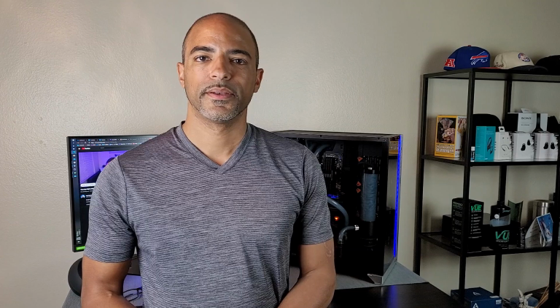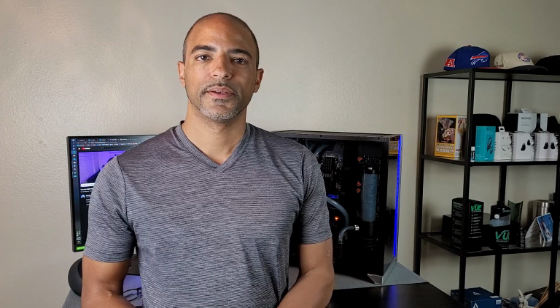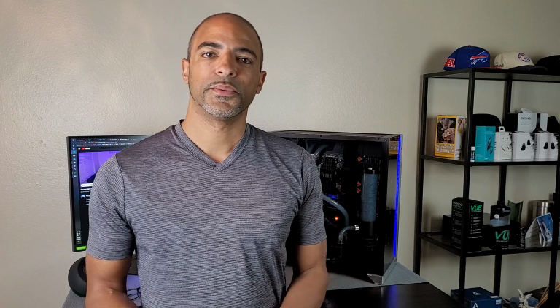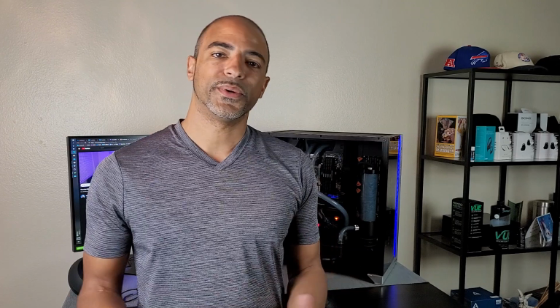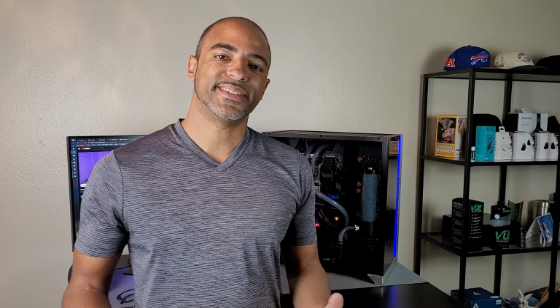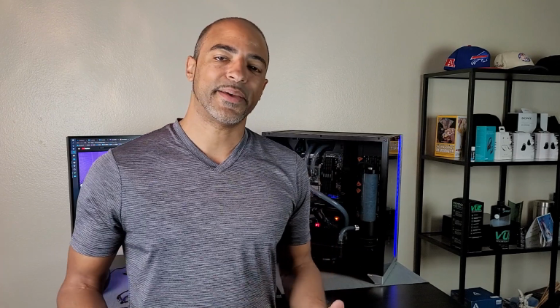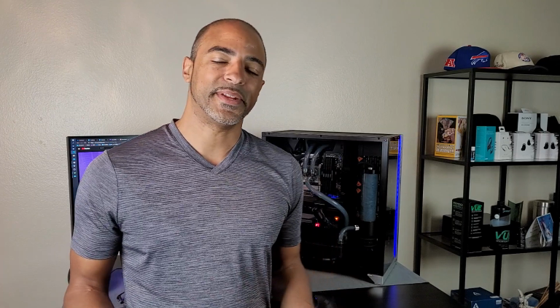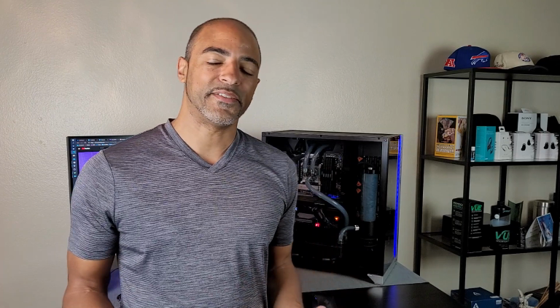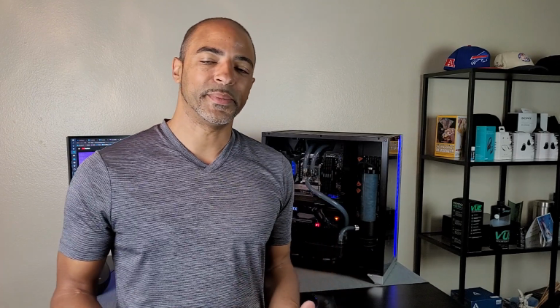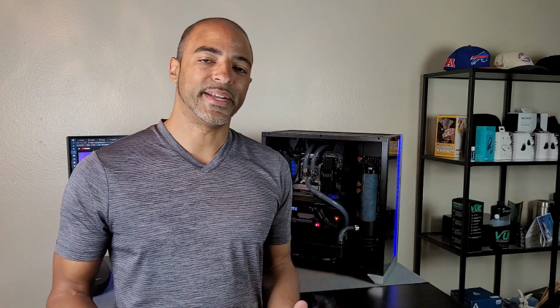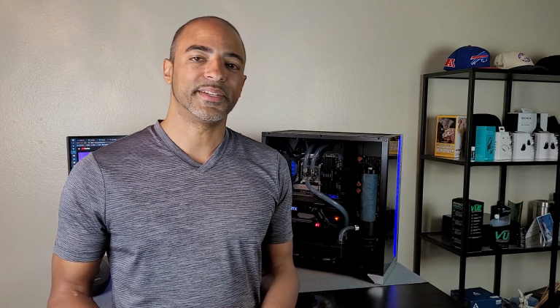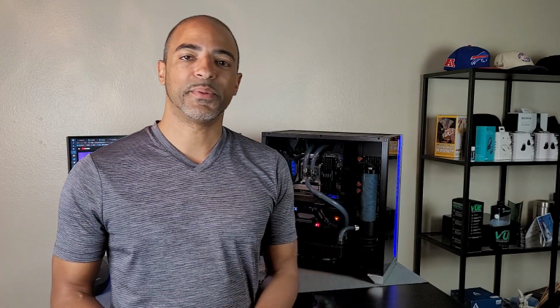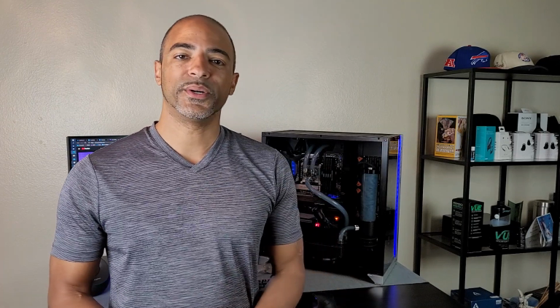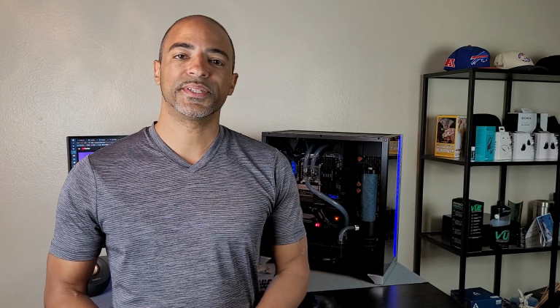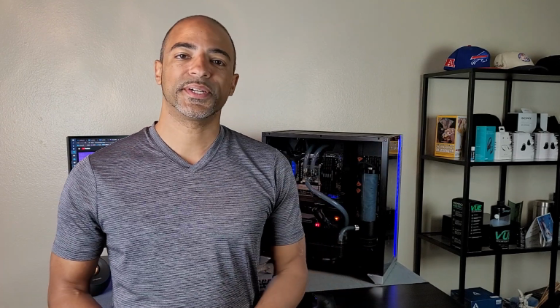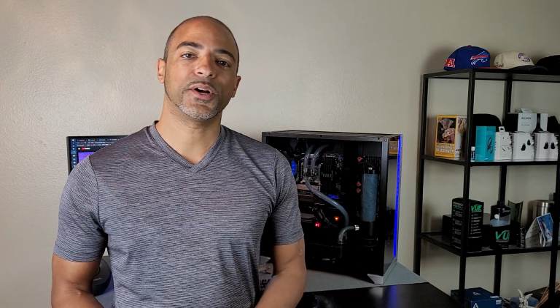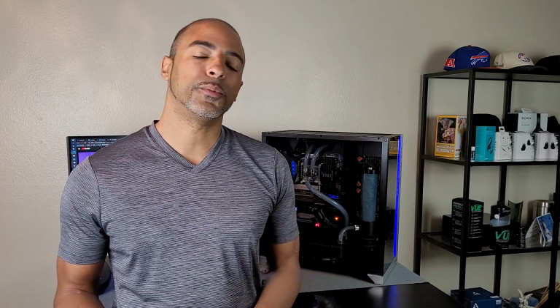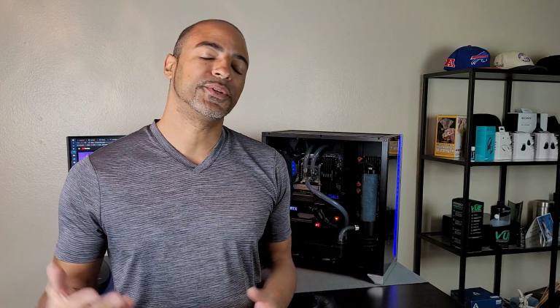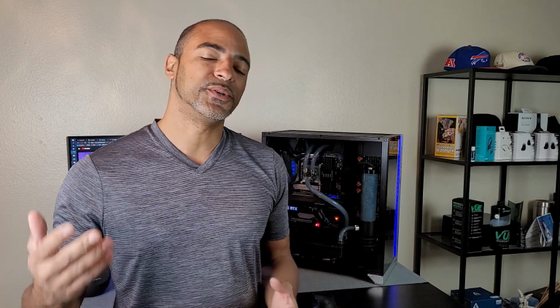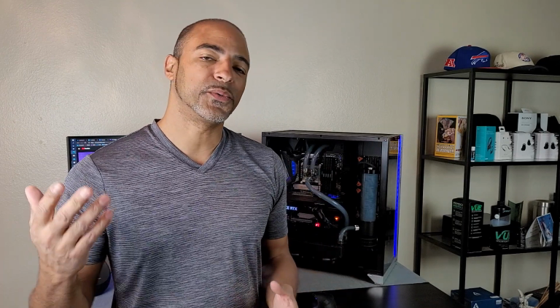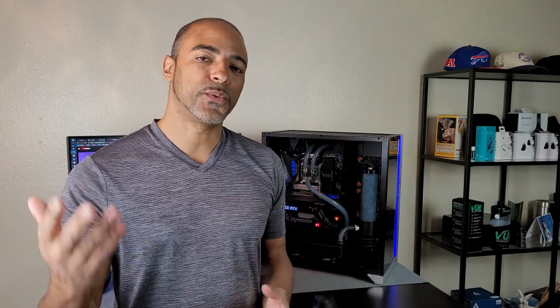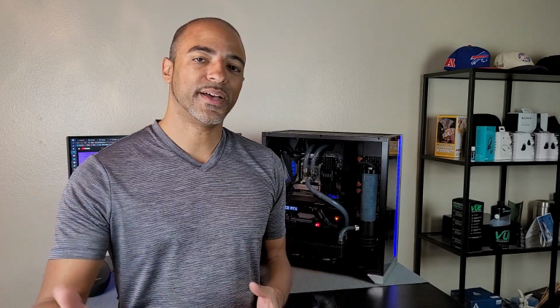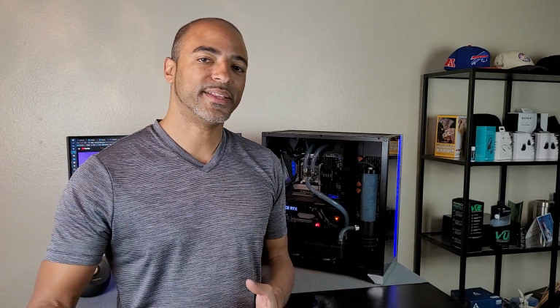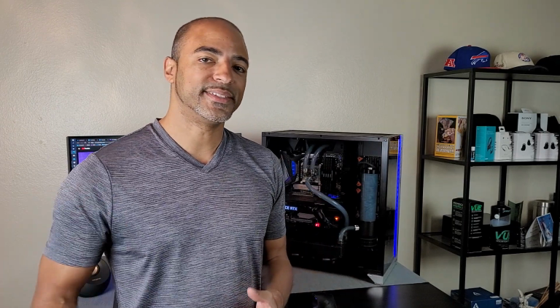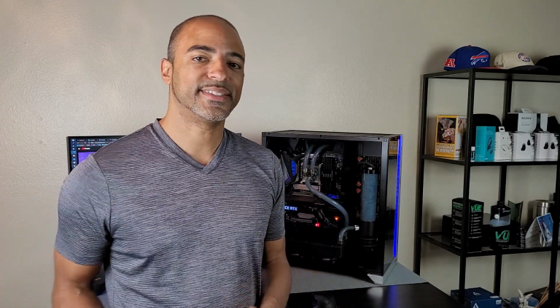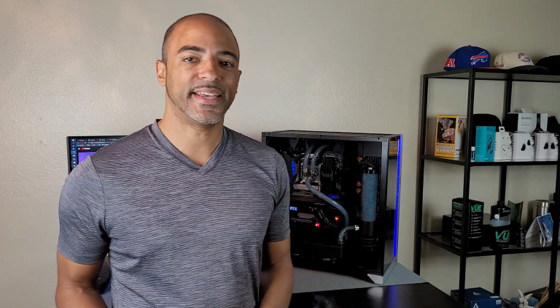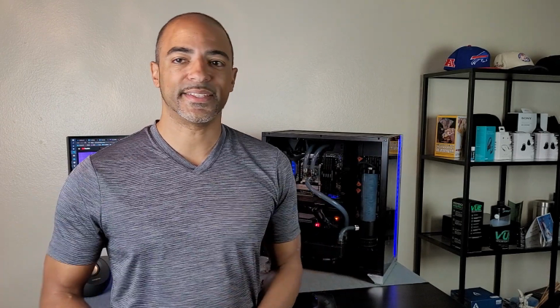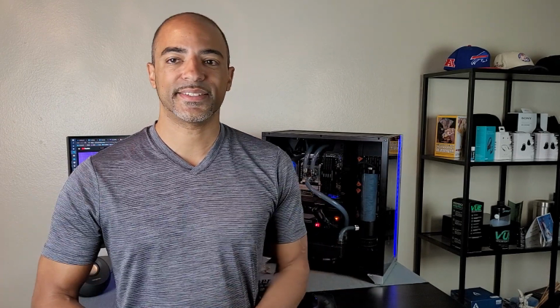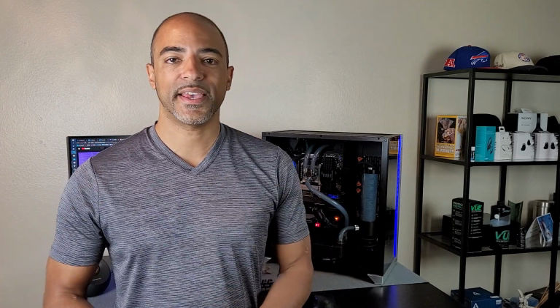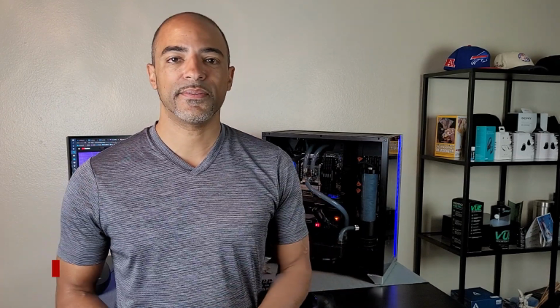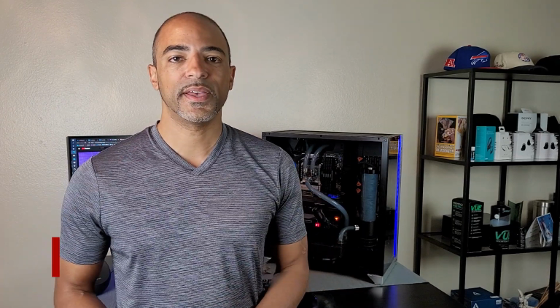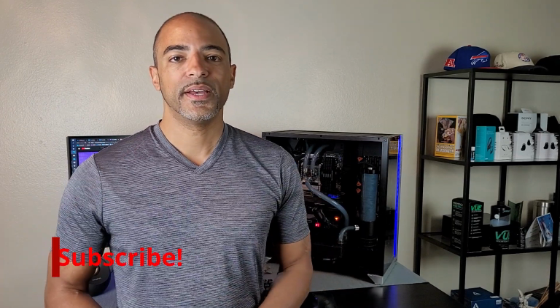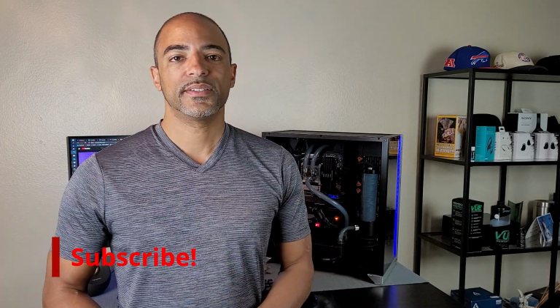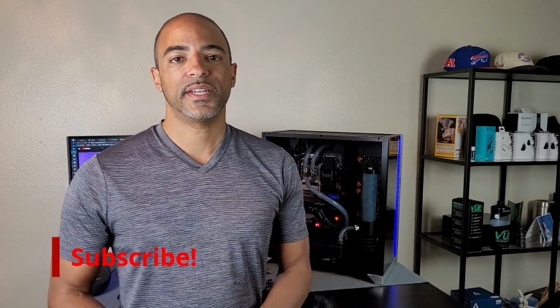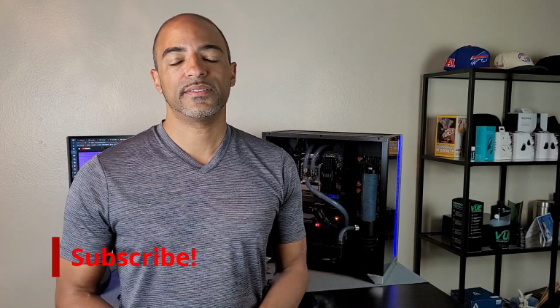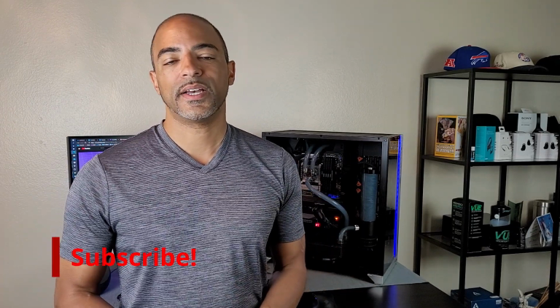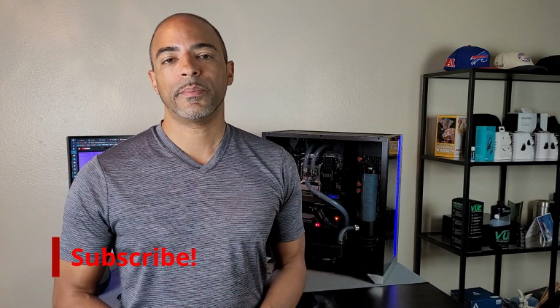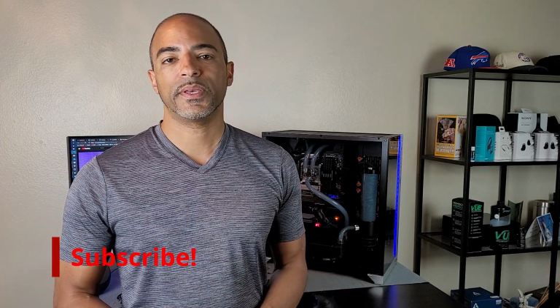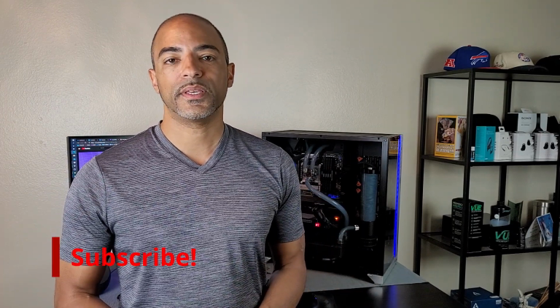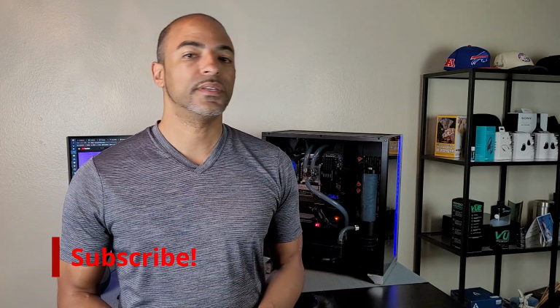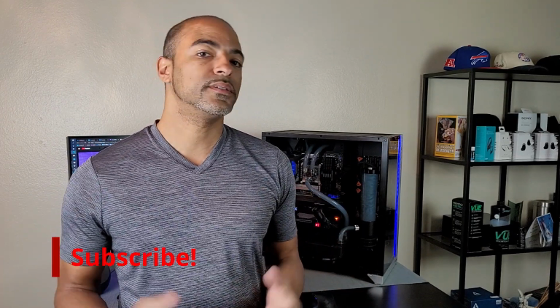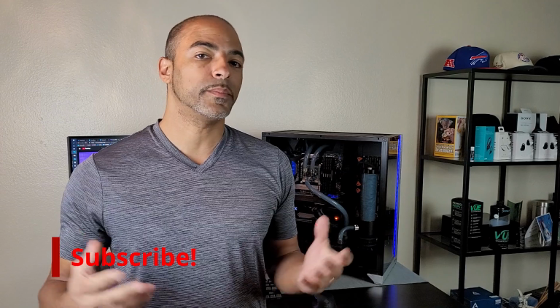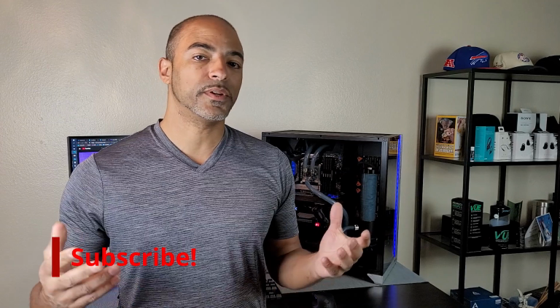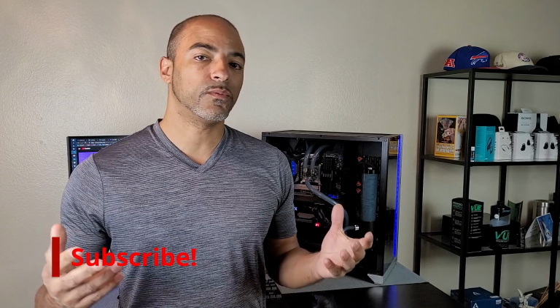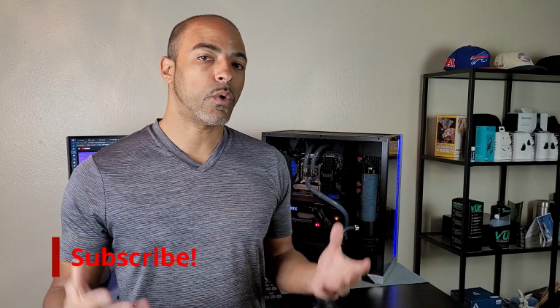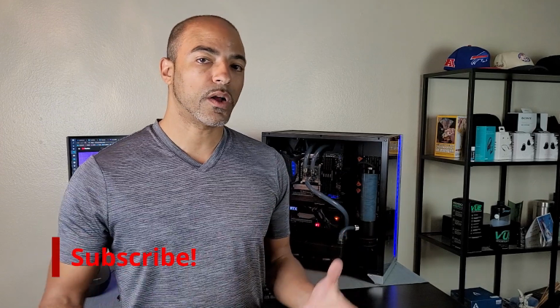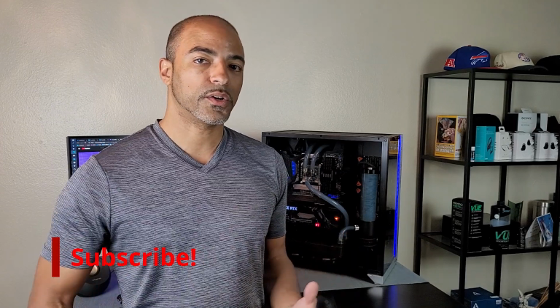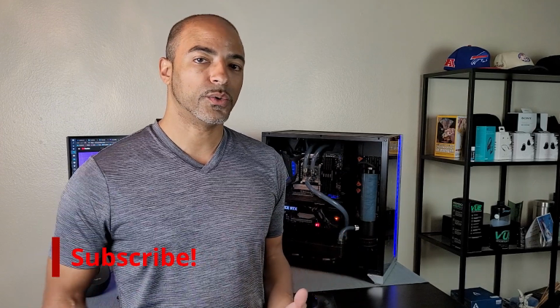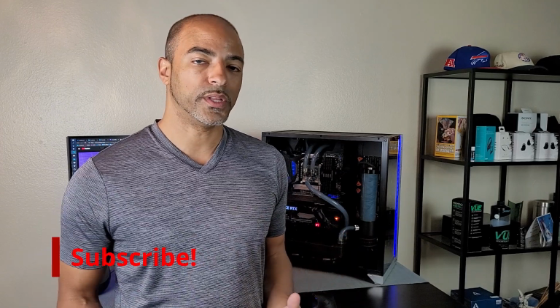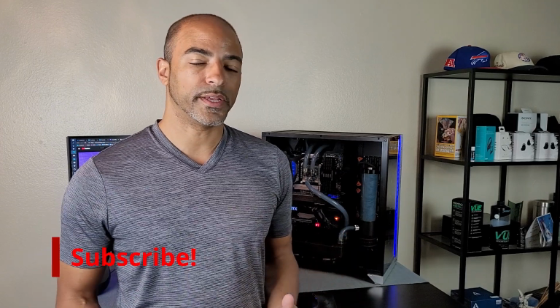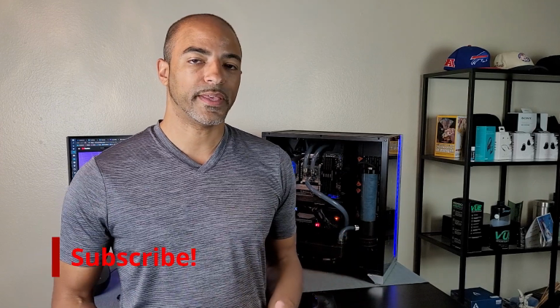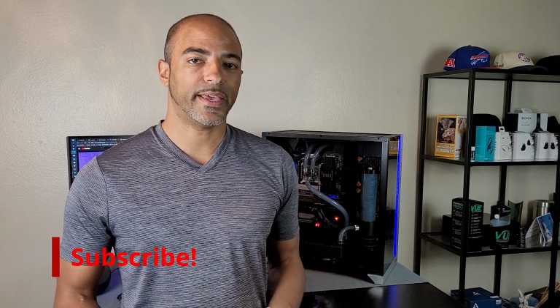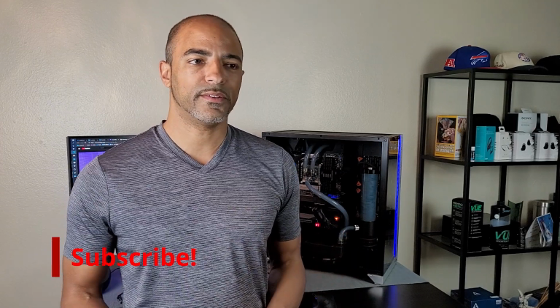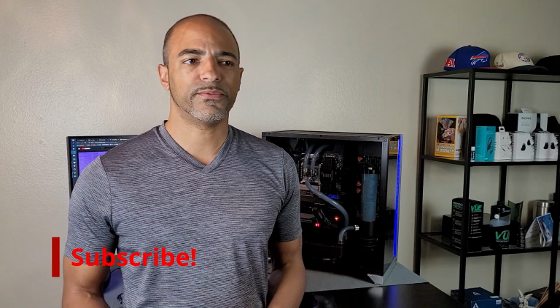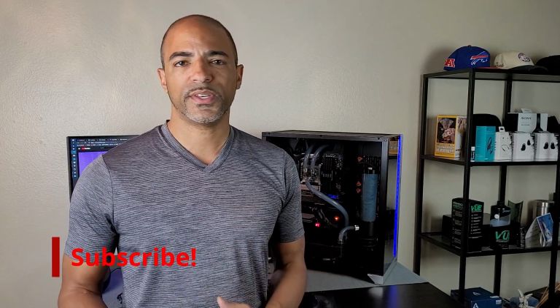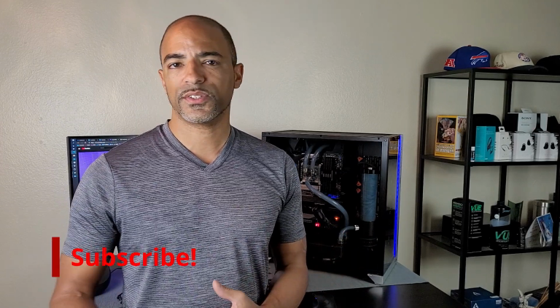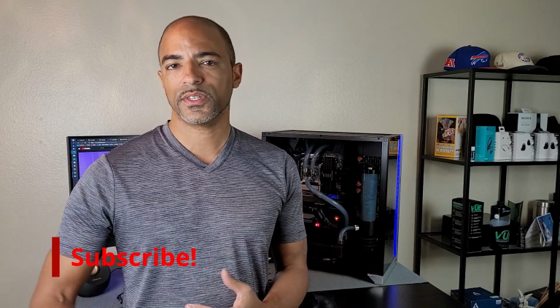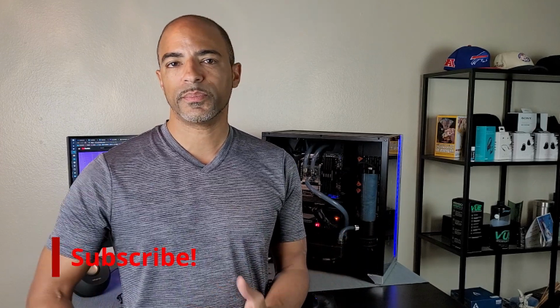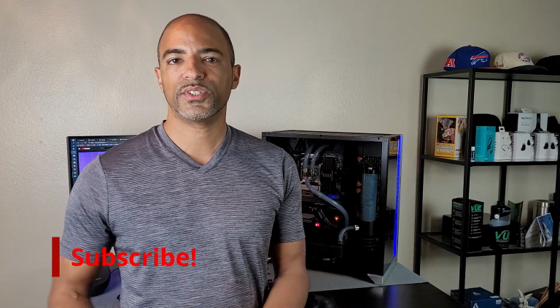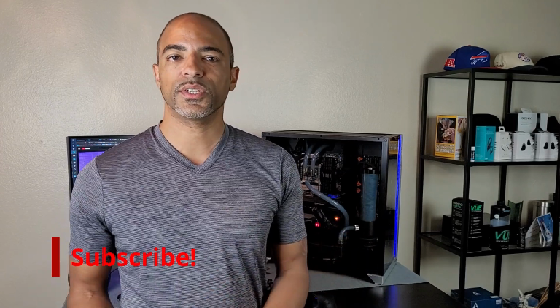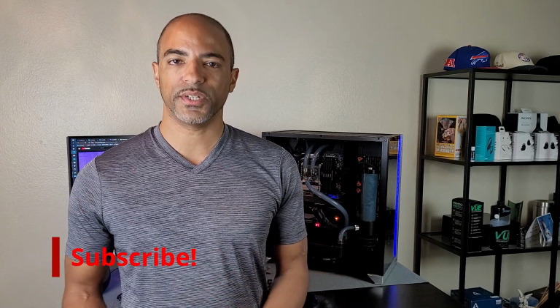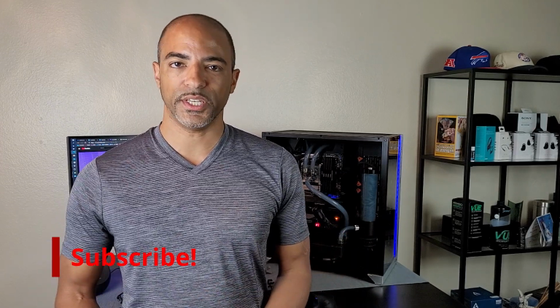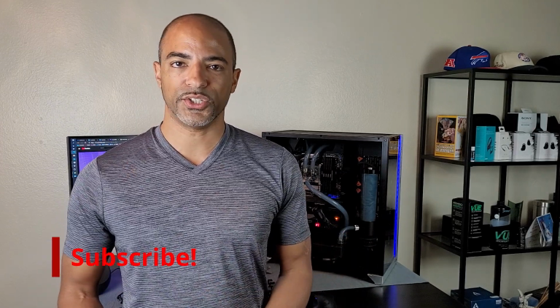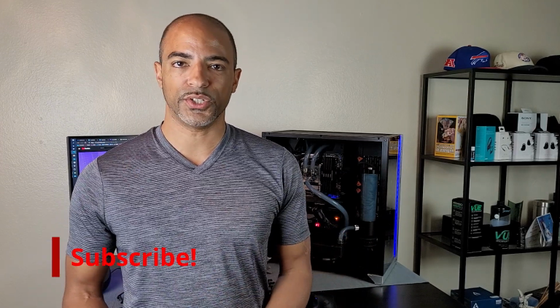What's happening everybody? The Poet's here. I hope you're doing well and staying safe. Today's topic is a bit of water cooling and fixing a particular issue.